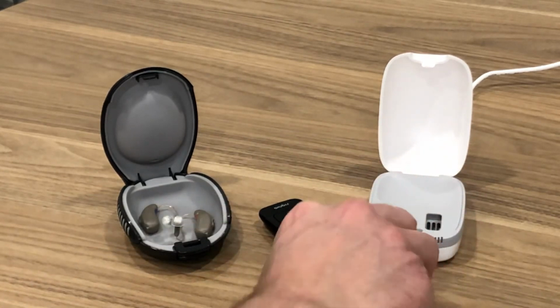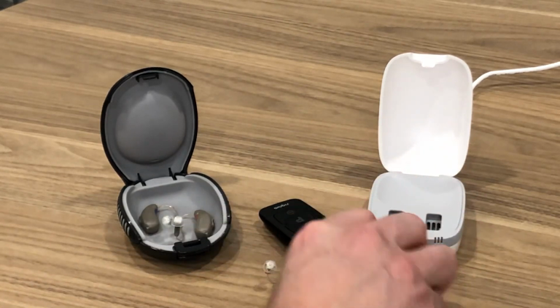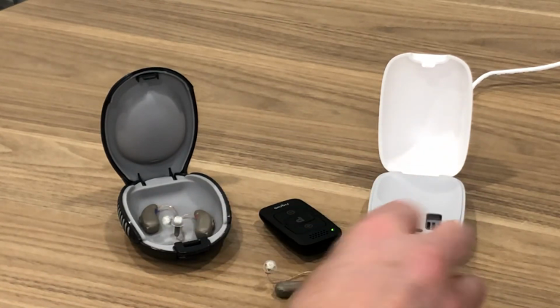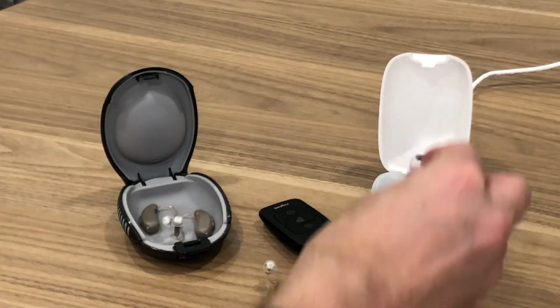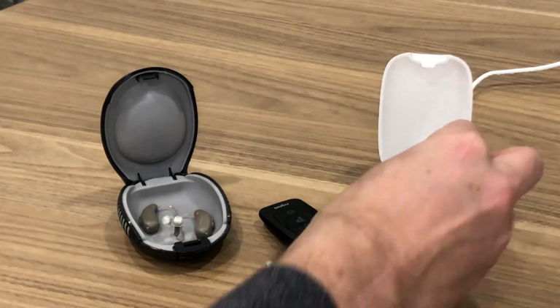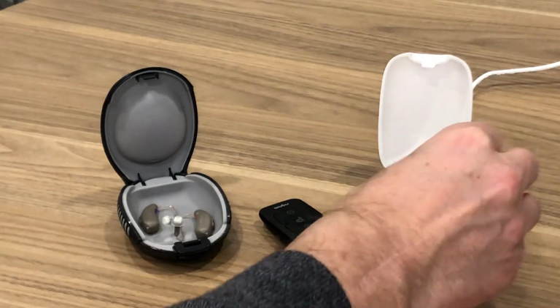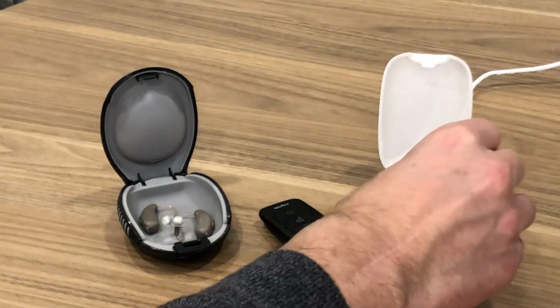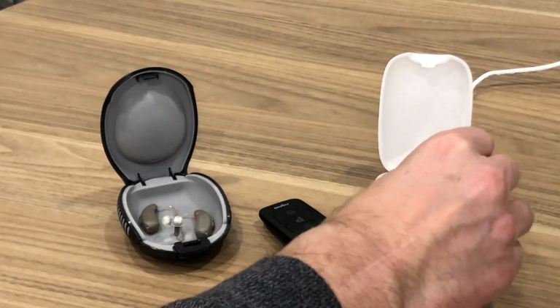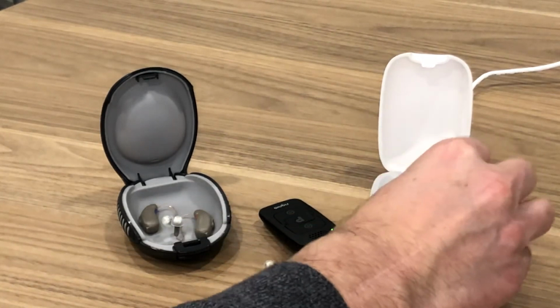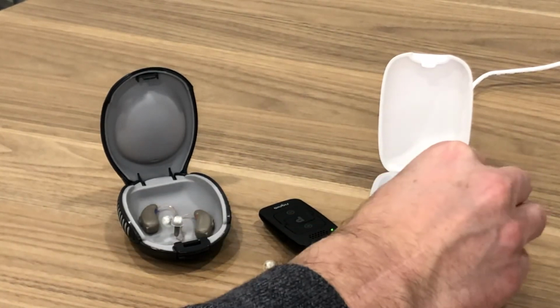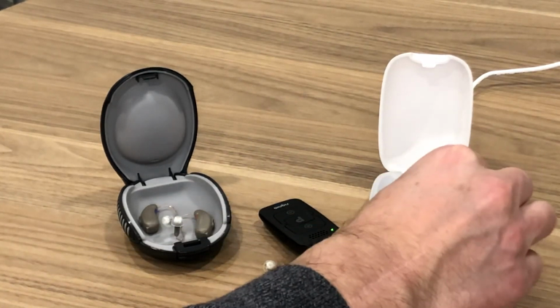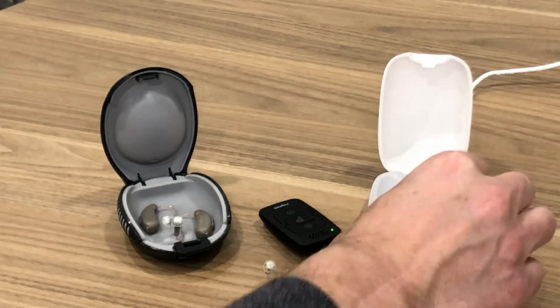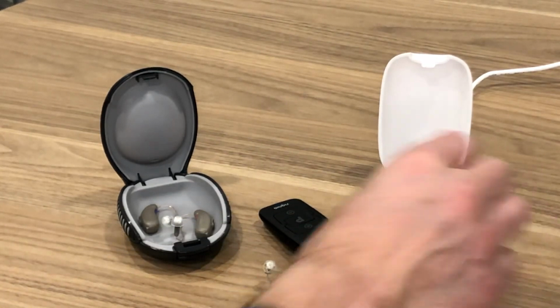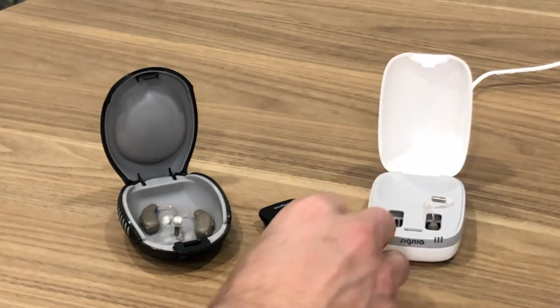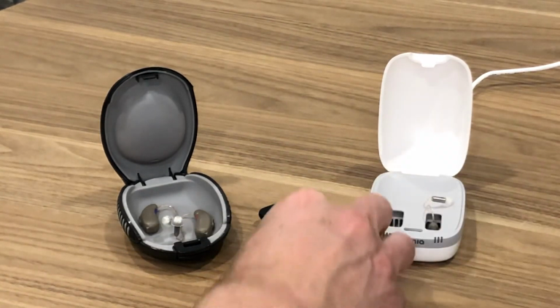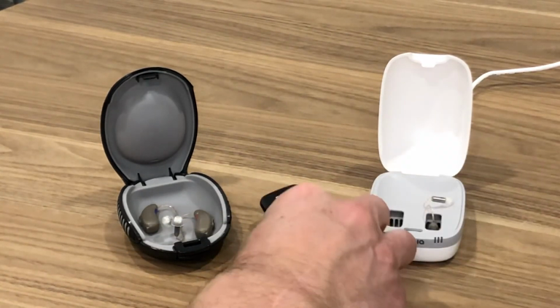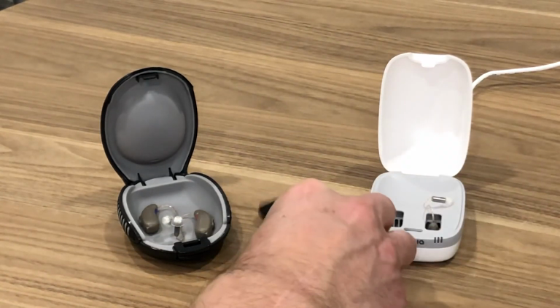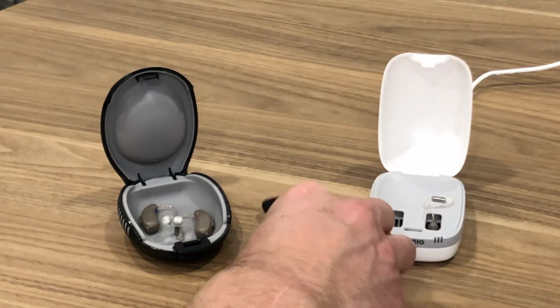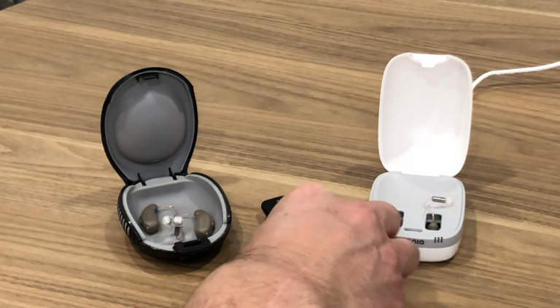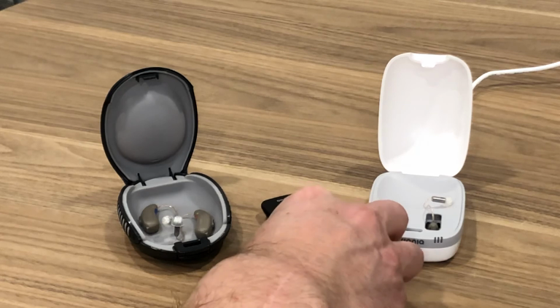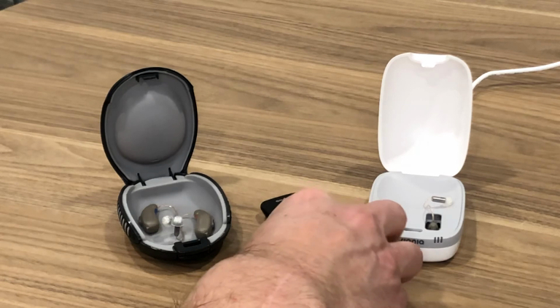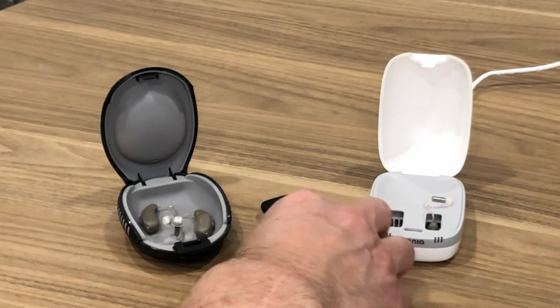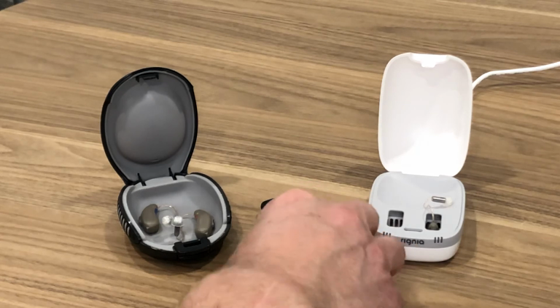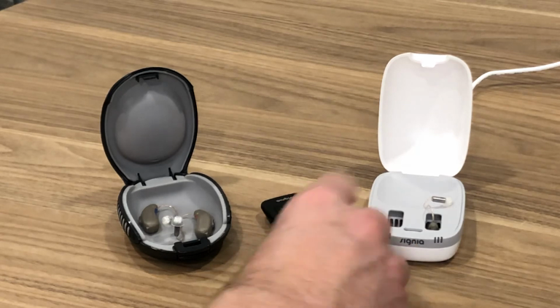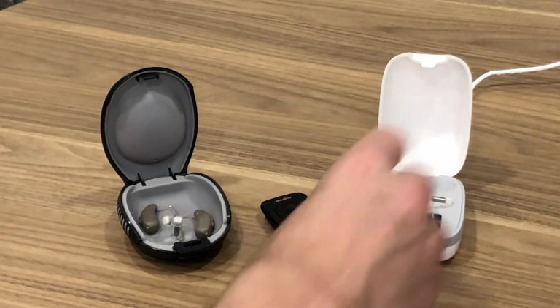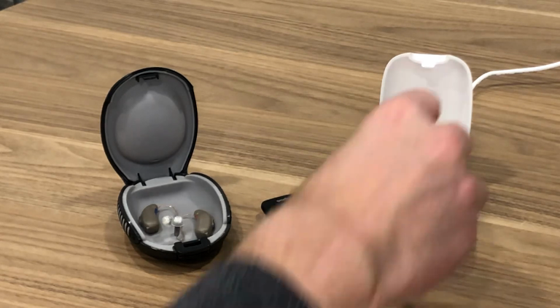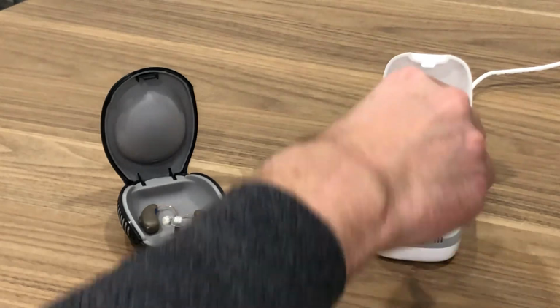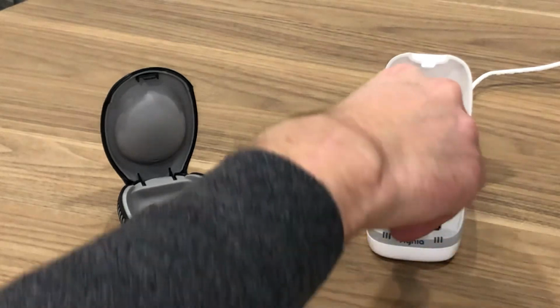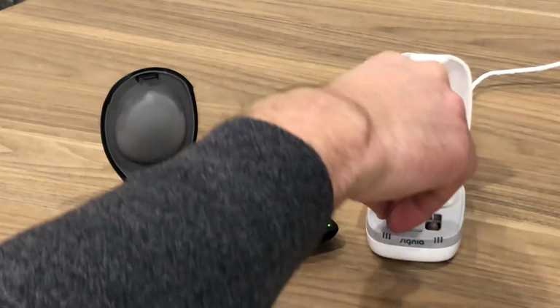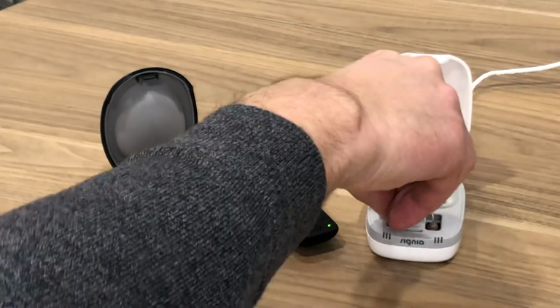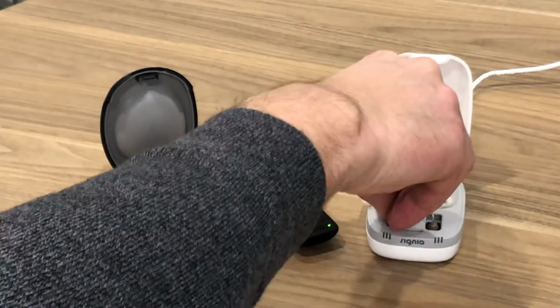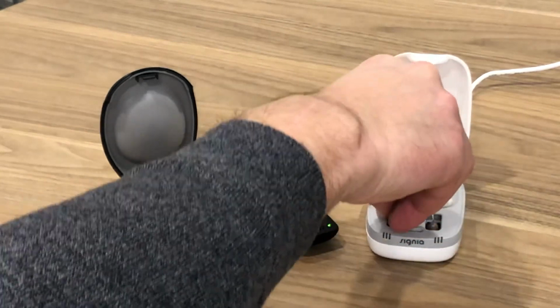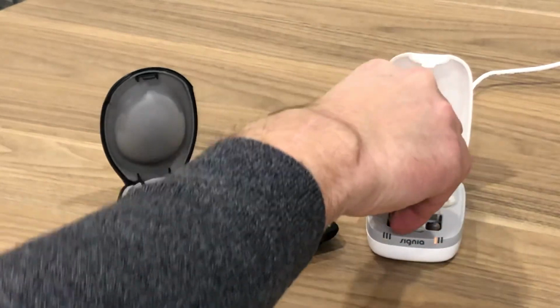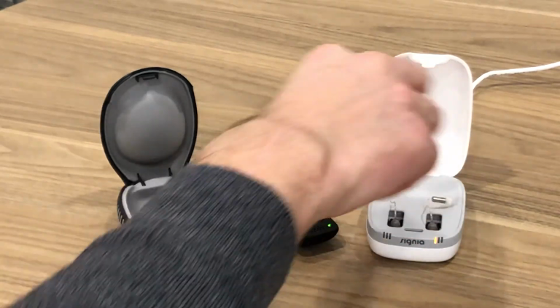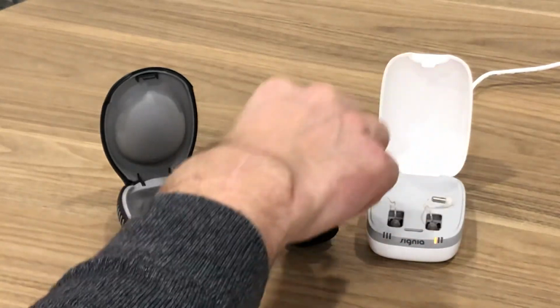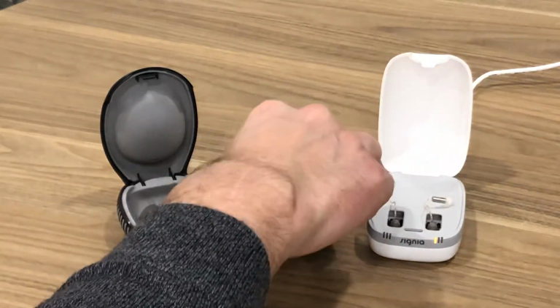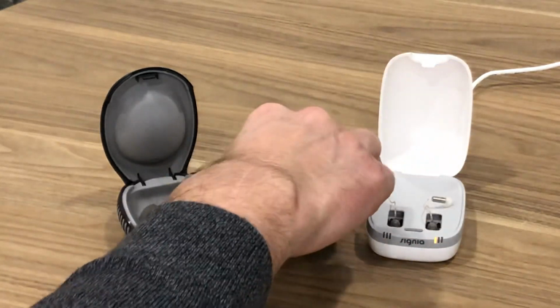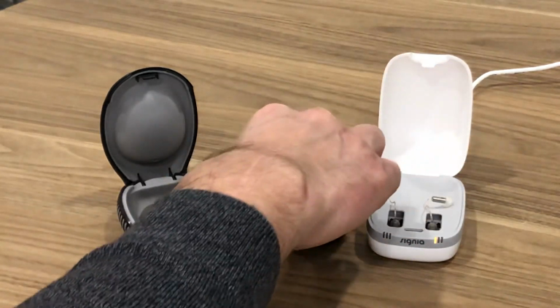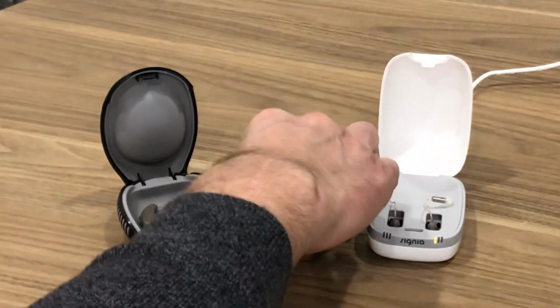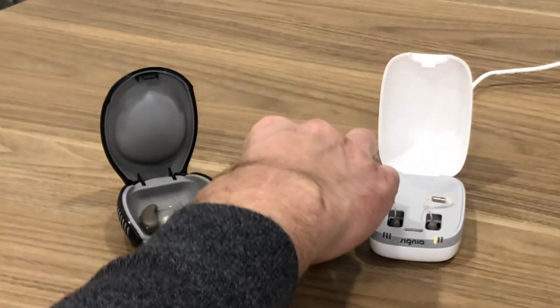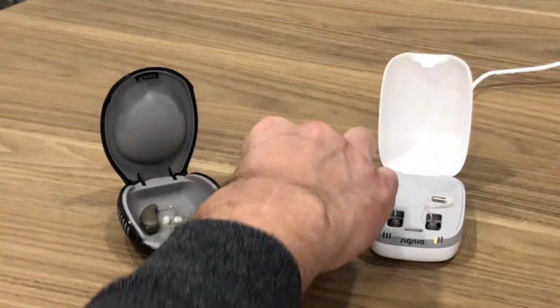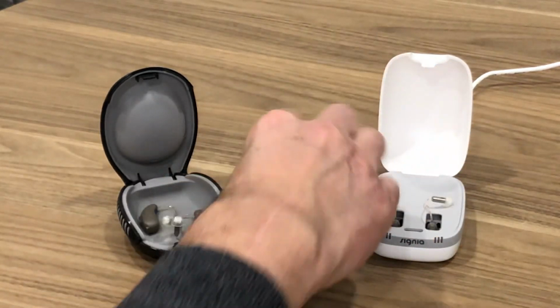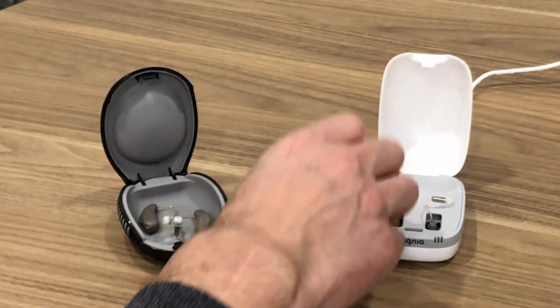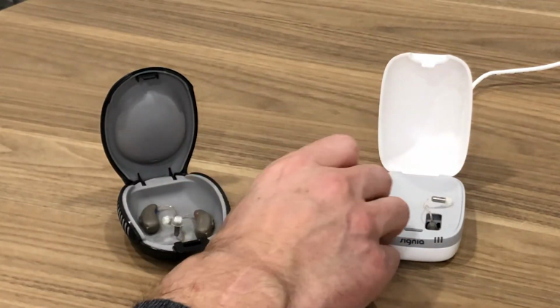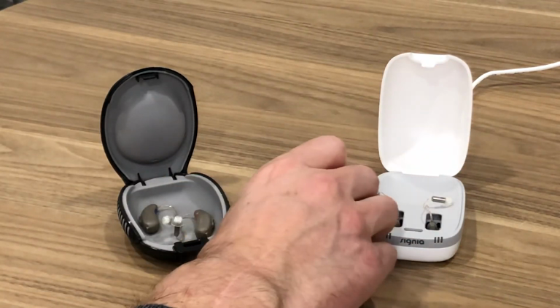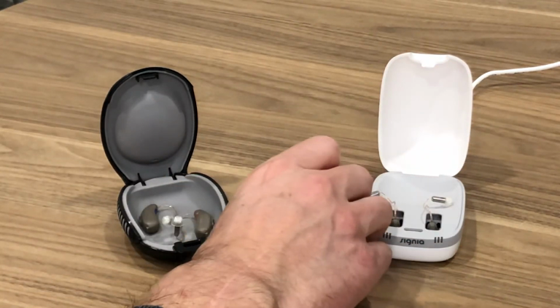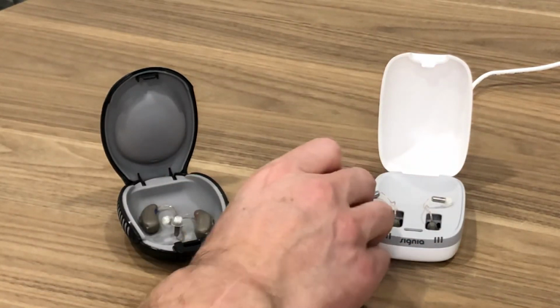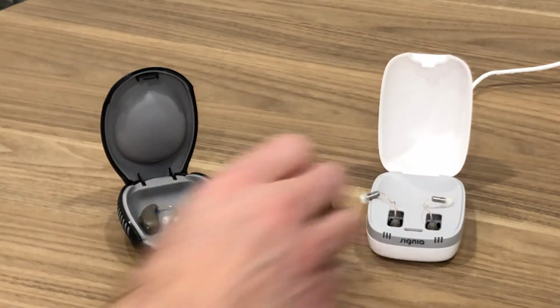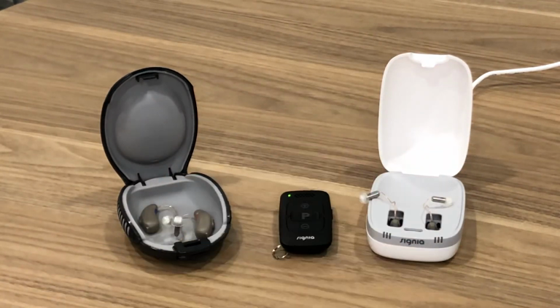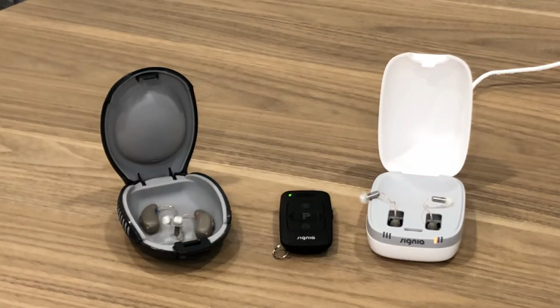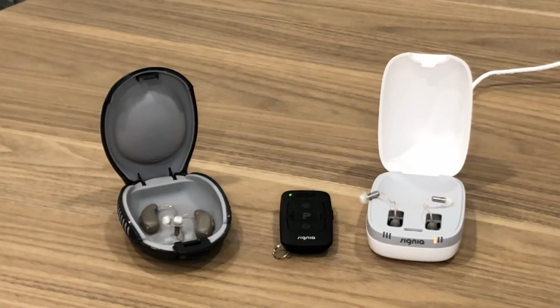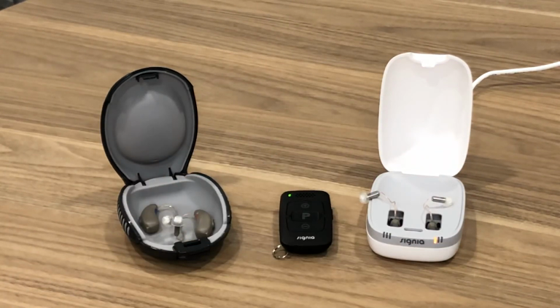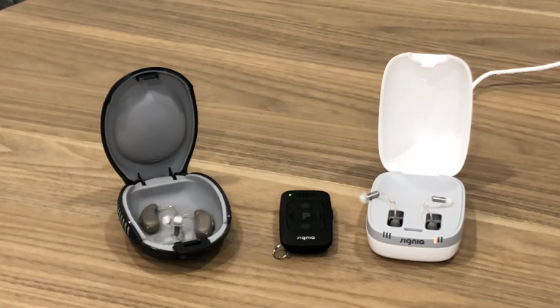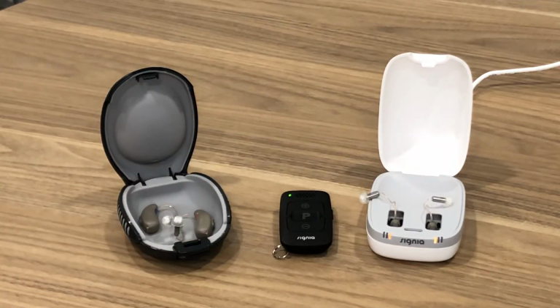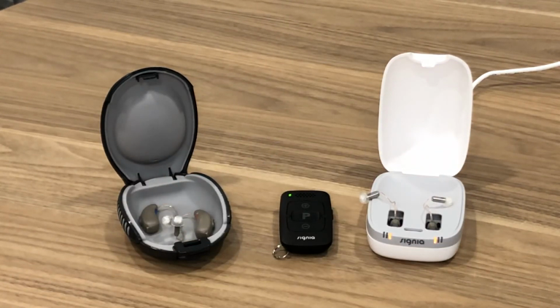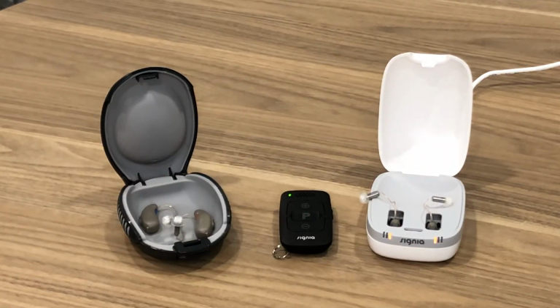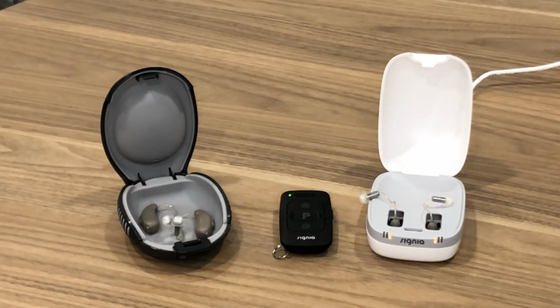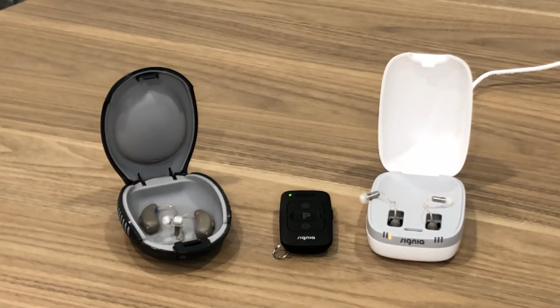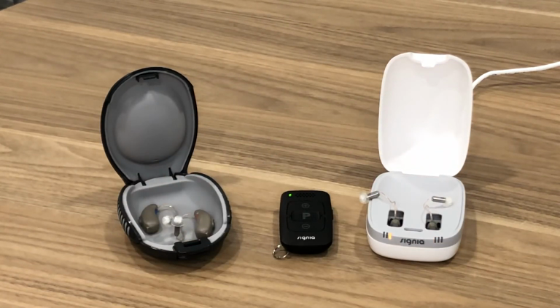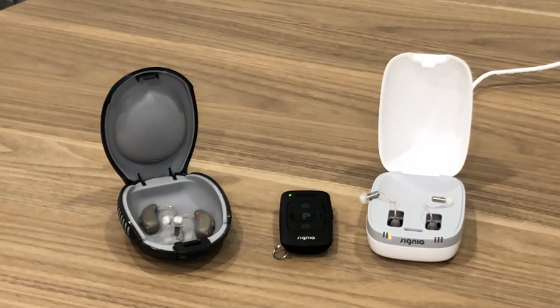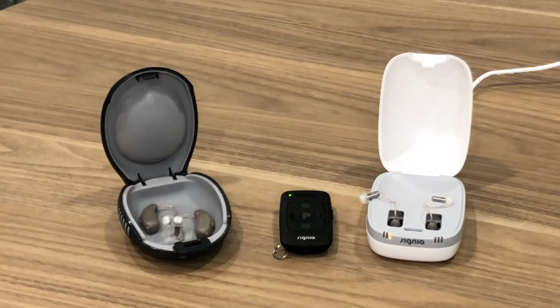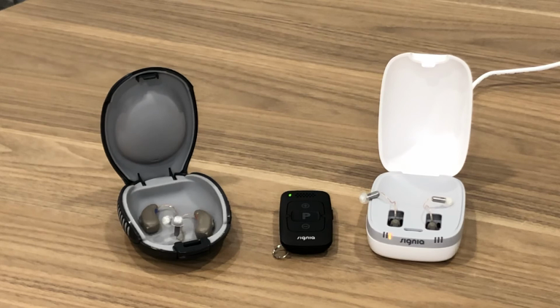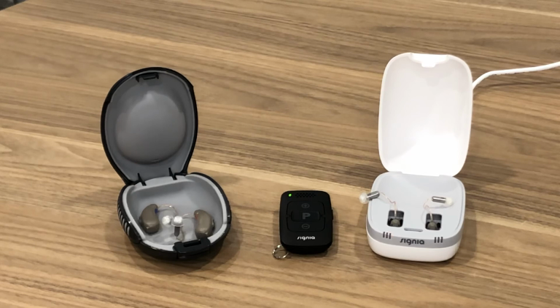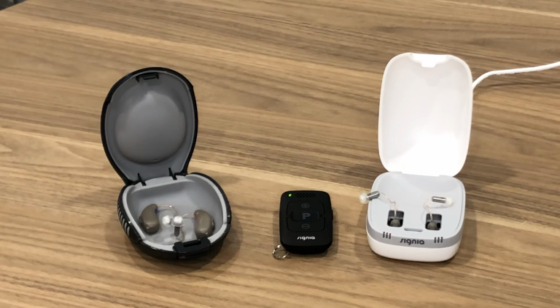So there you have it — that's how we pair our Signia hearing aids to our Signia mini pocket remote. Hope you find this helpful, thanks for tuning in.